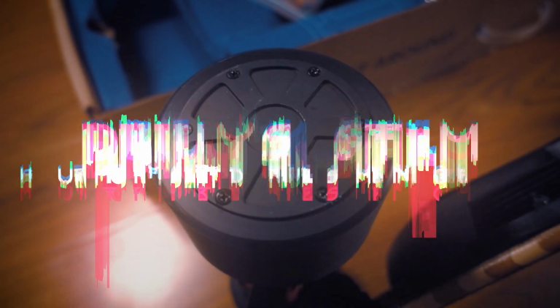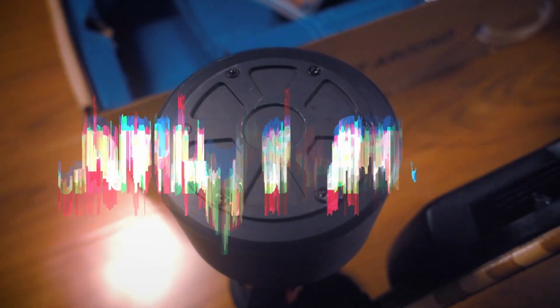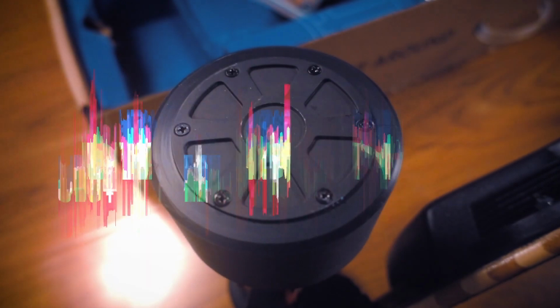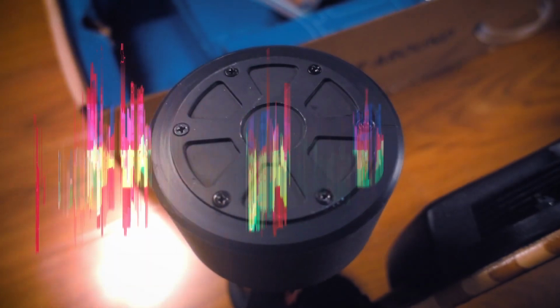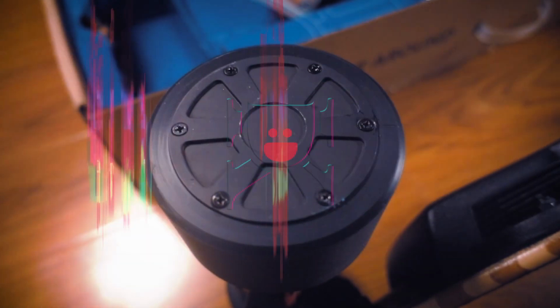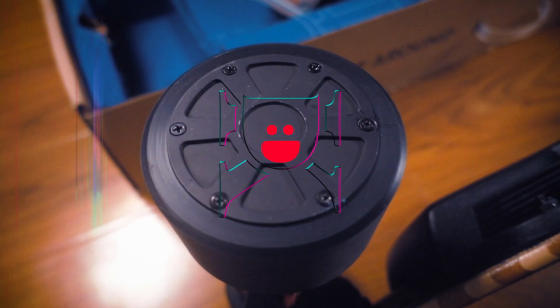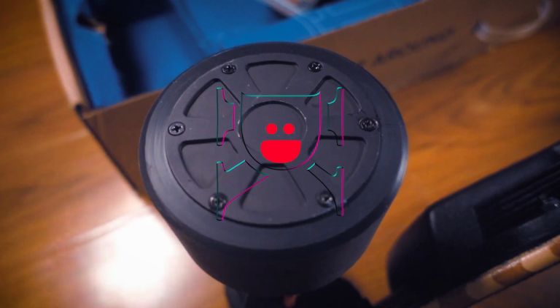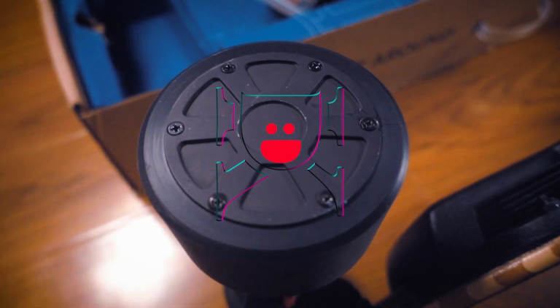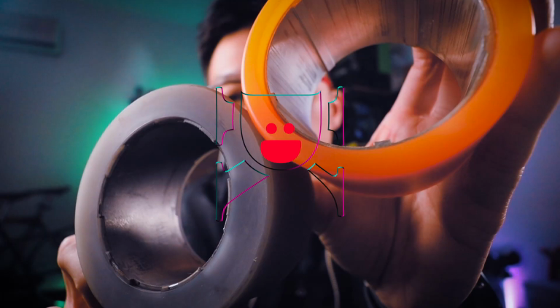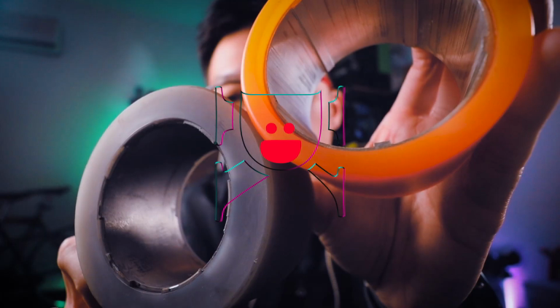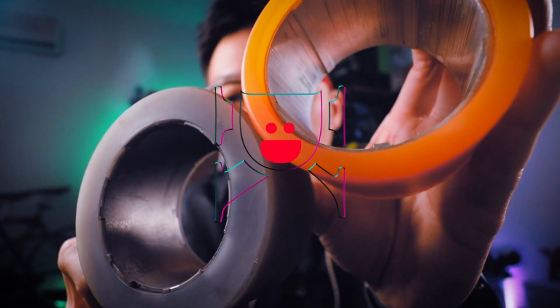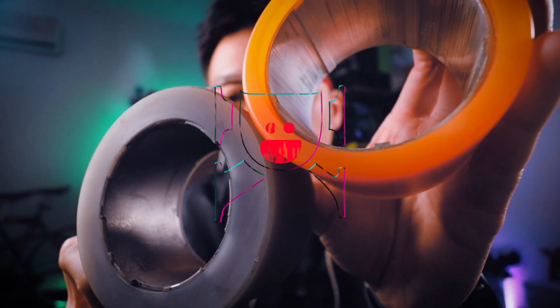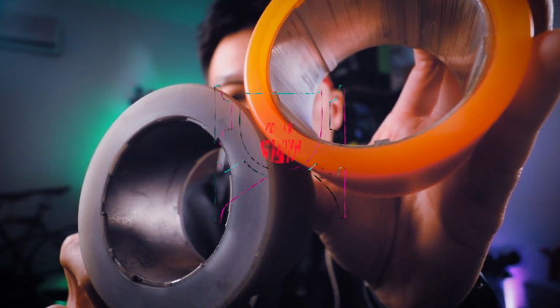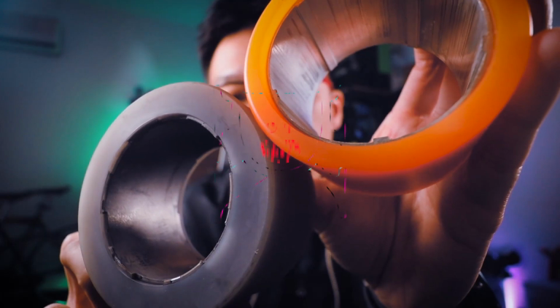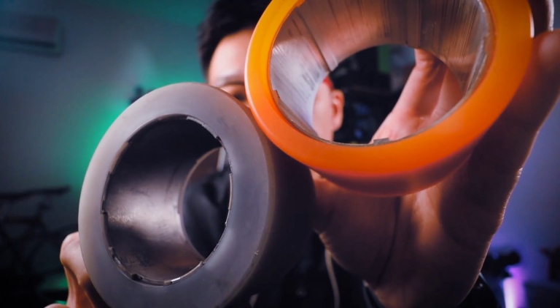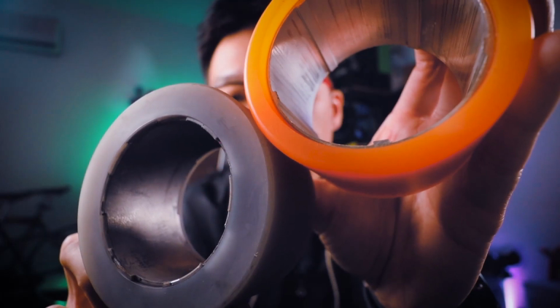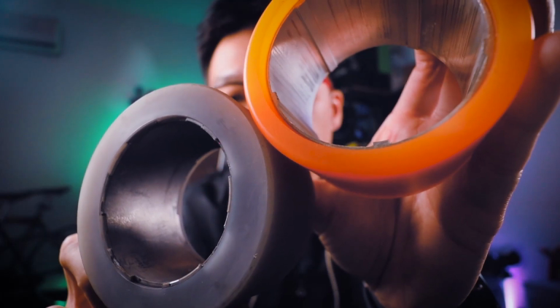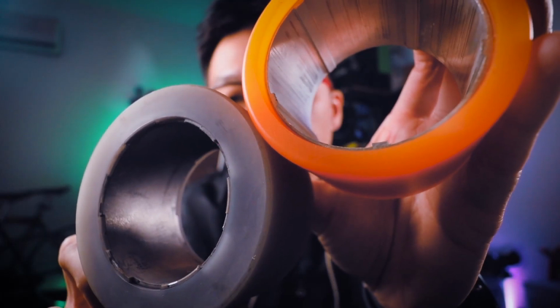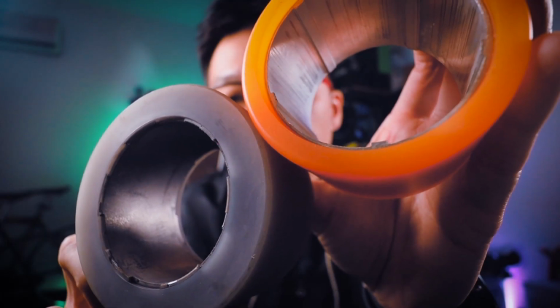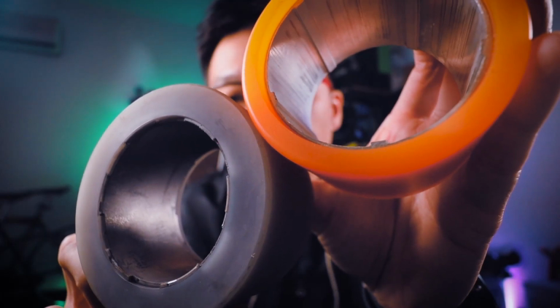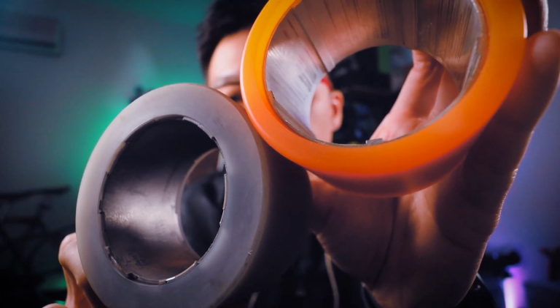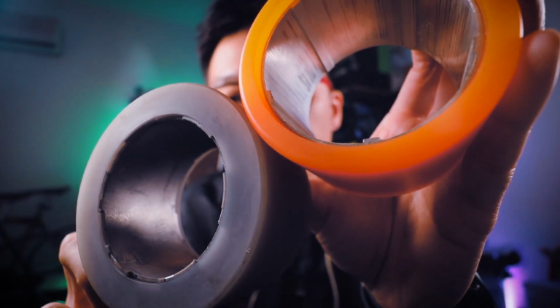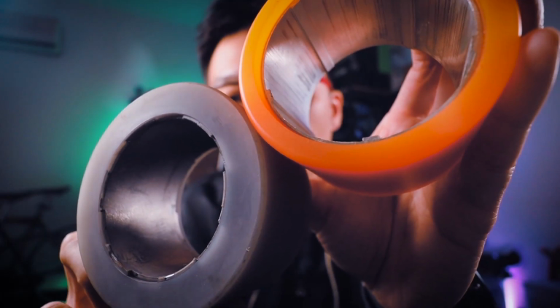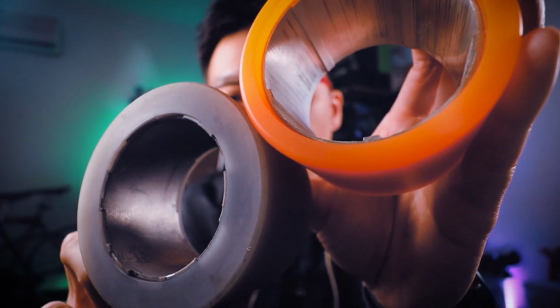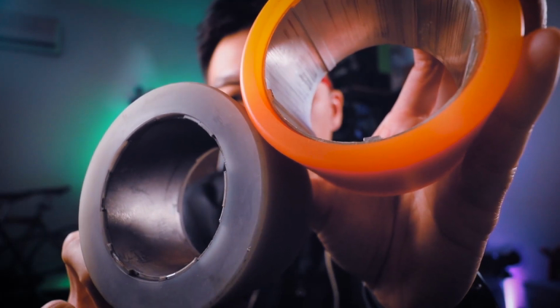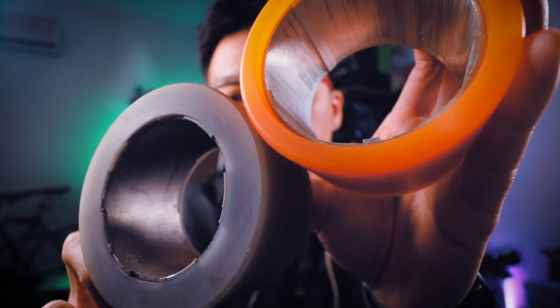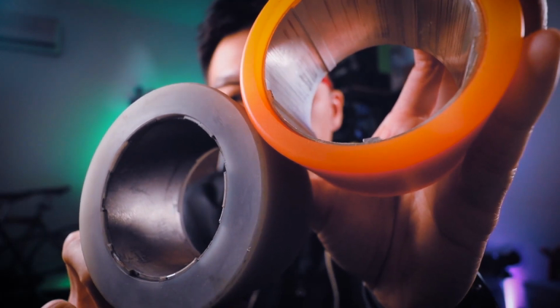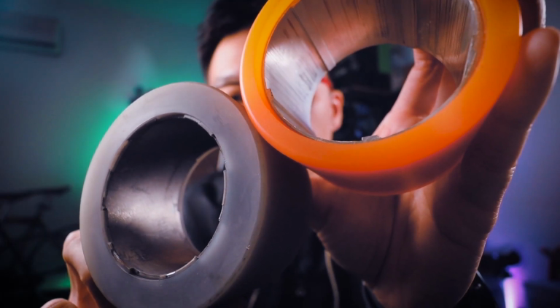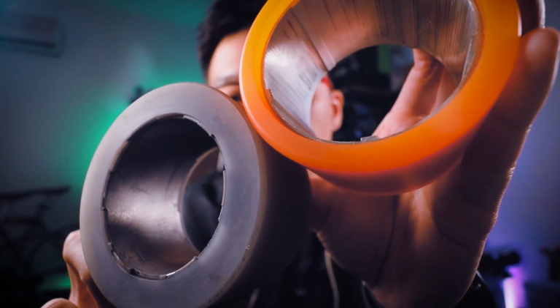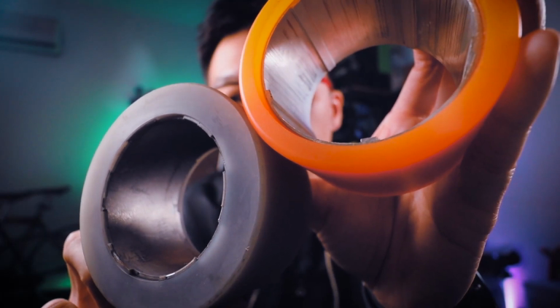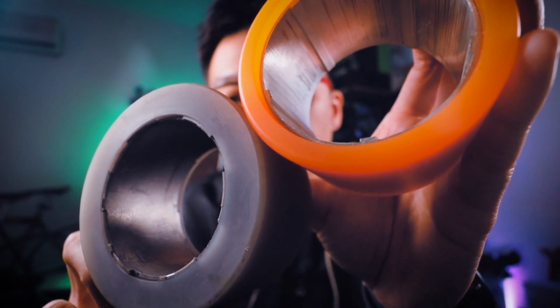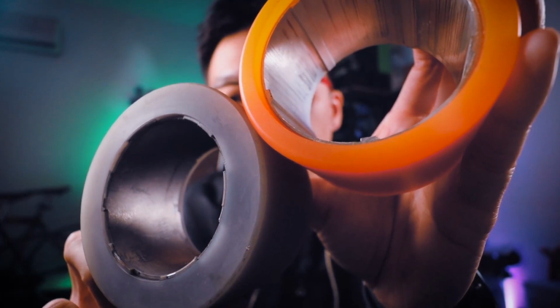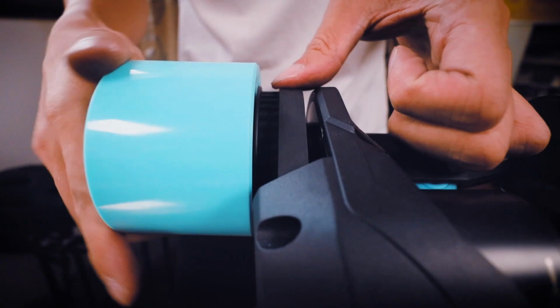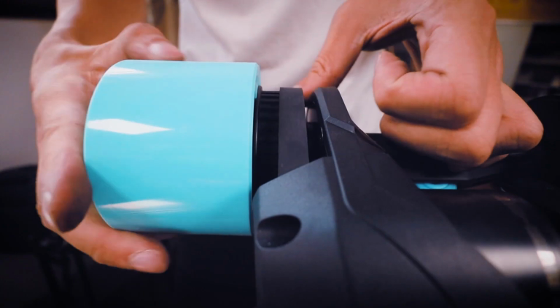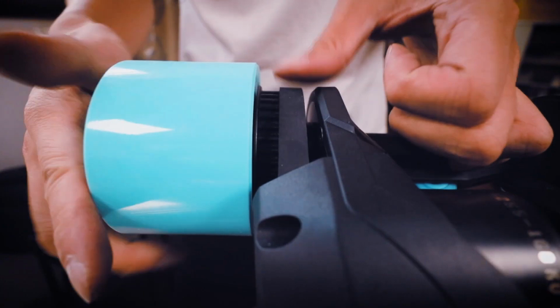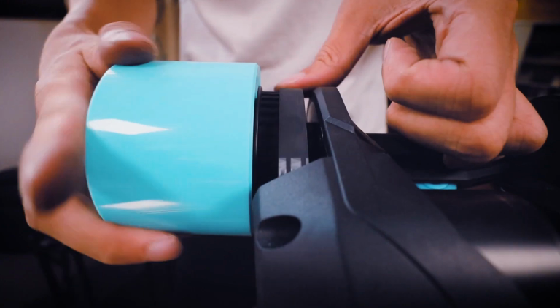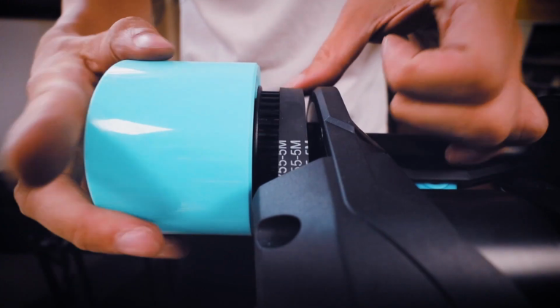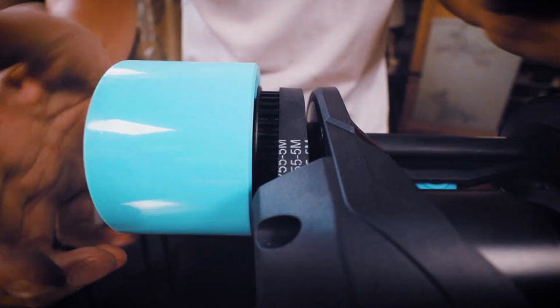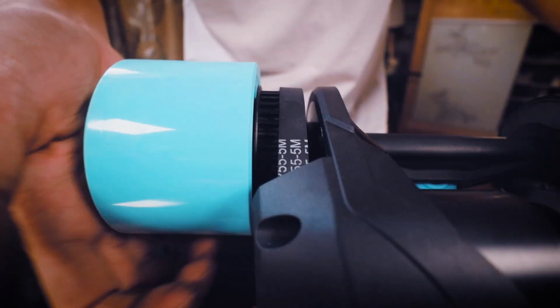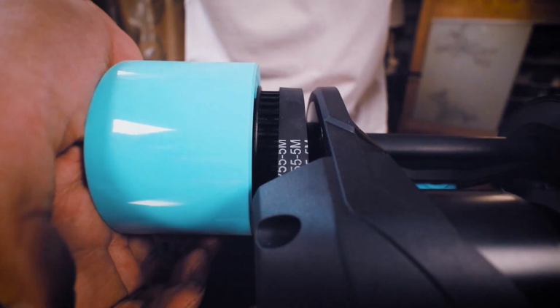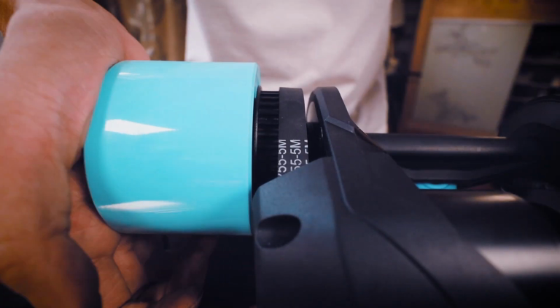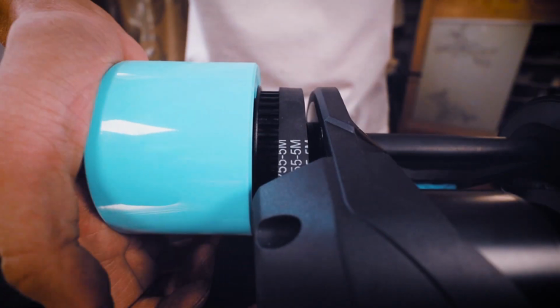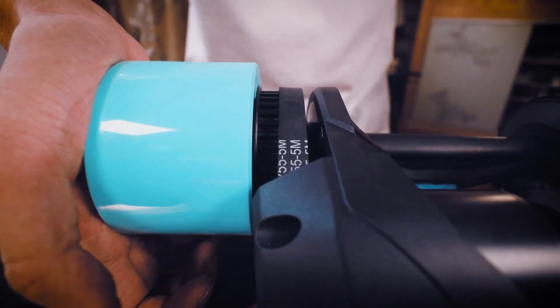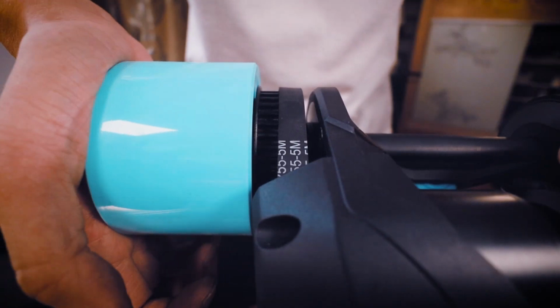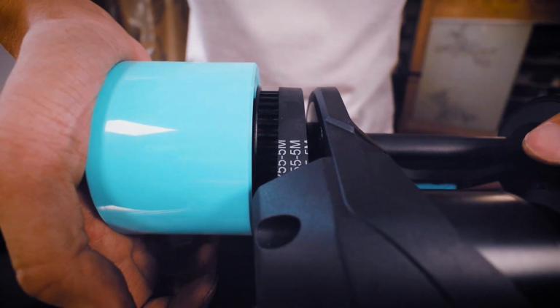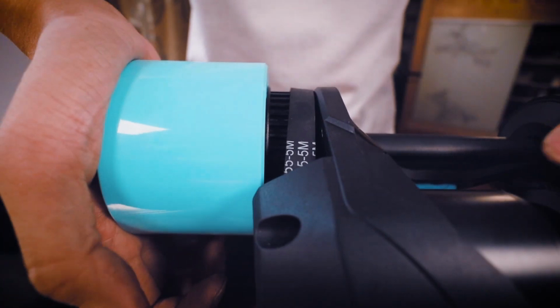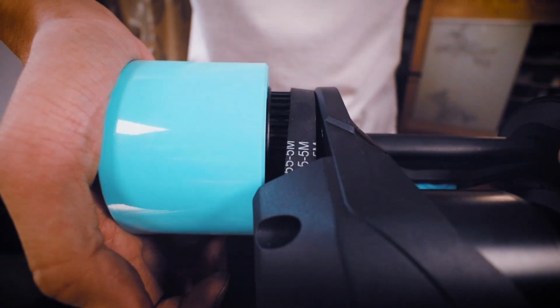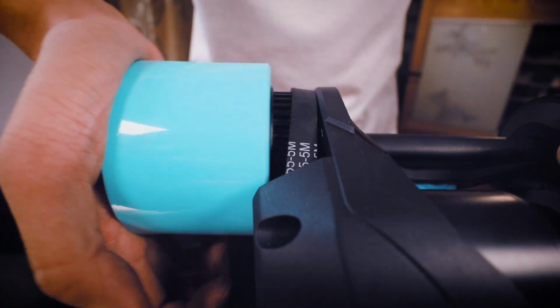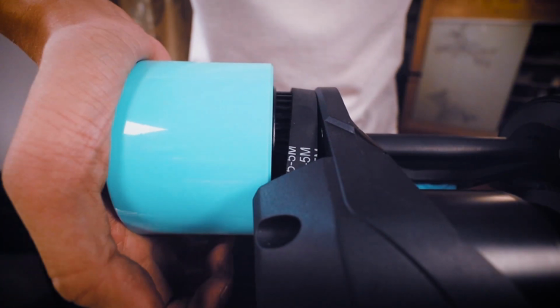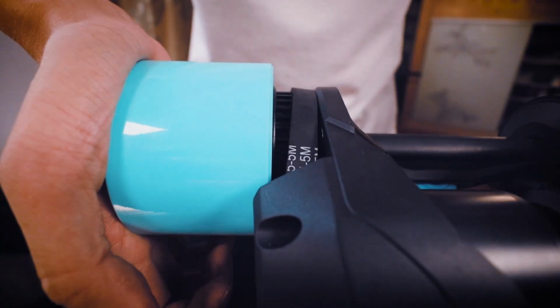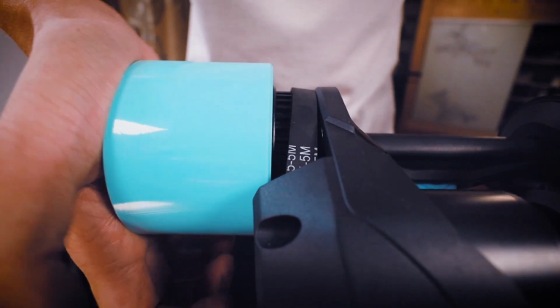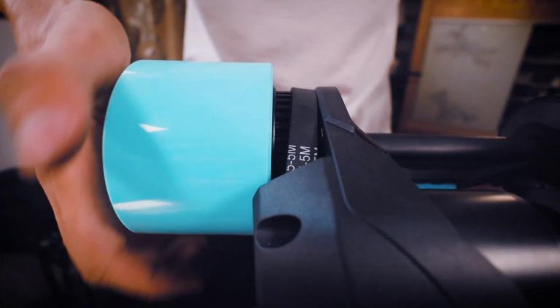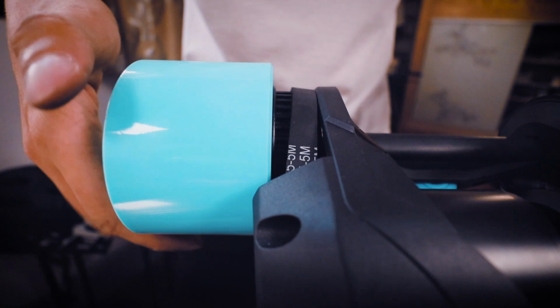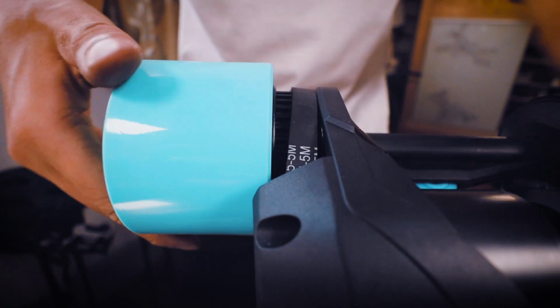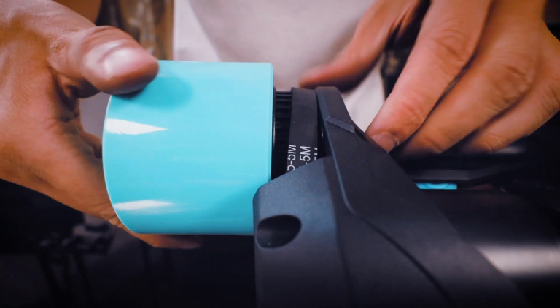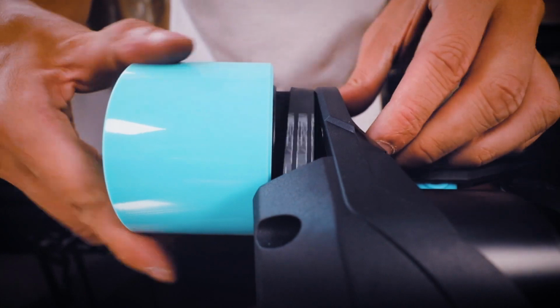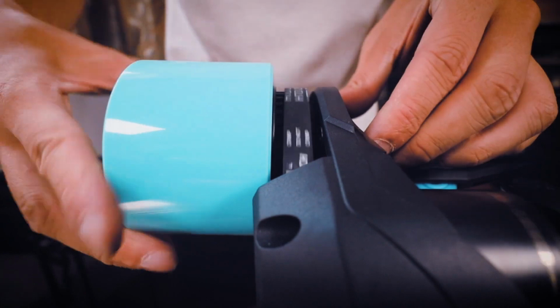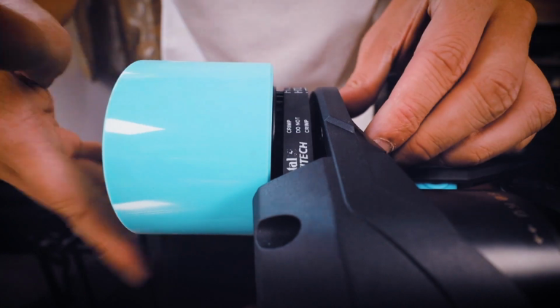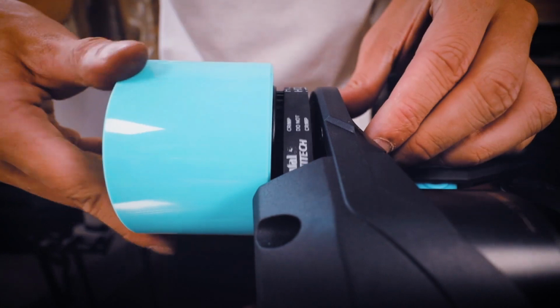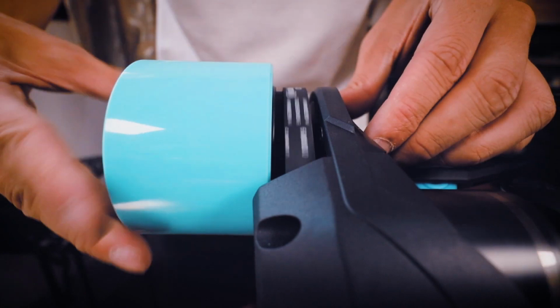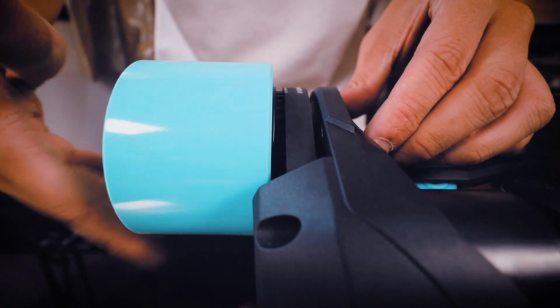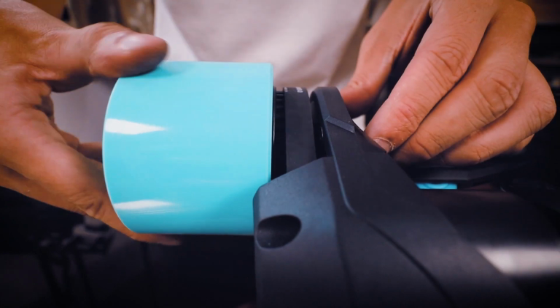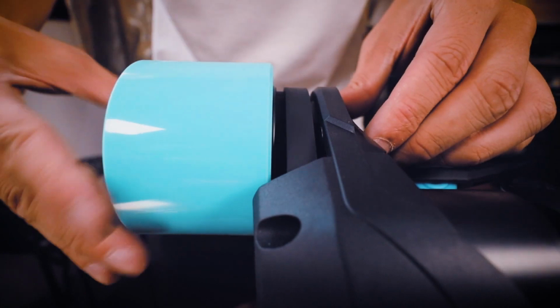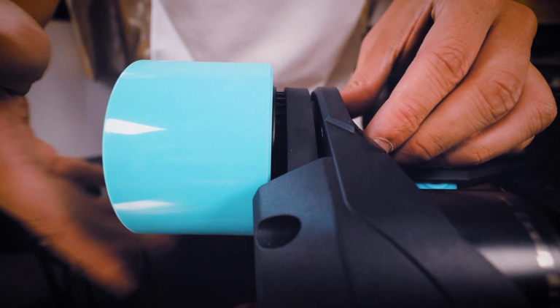Most electric skateboards on the market today use either hub motors or belt drive motors. There are significant pros and cons to each type.